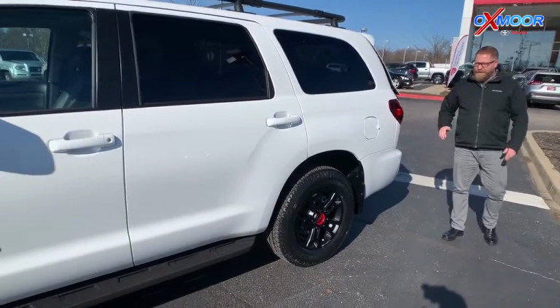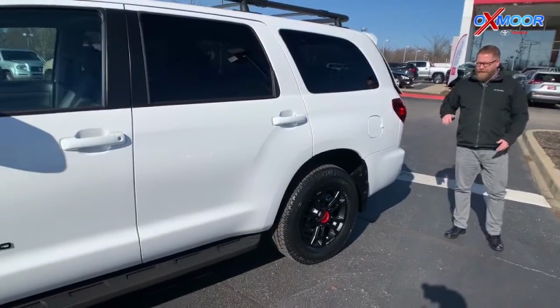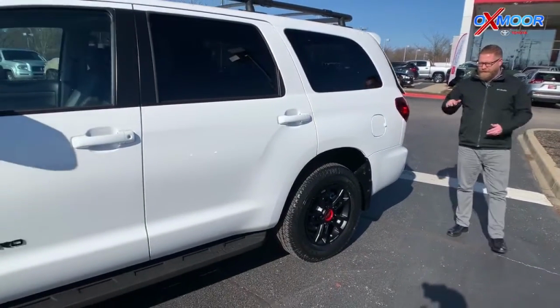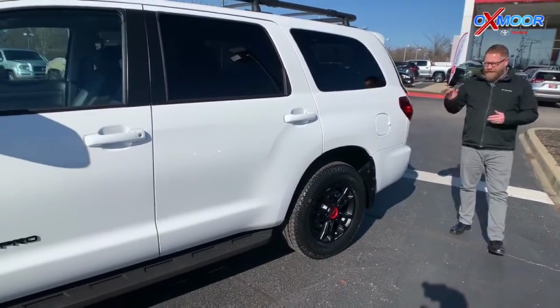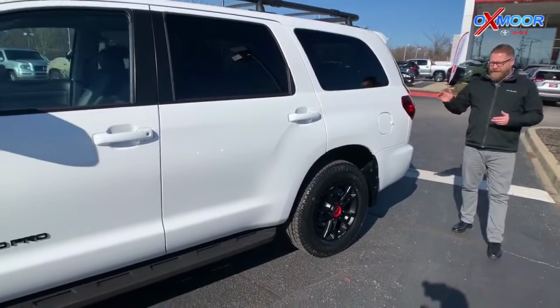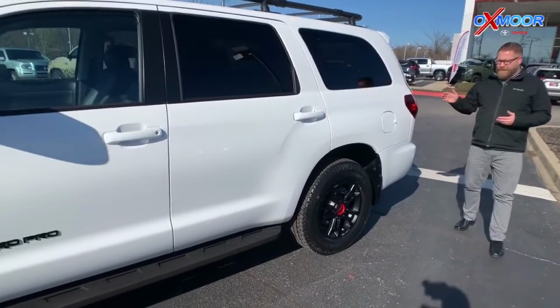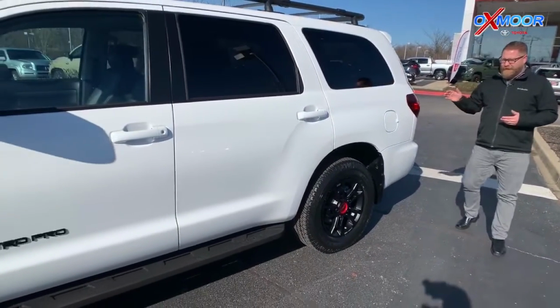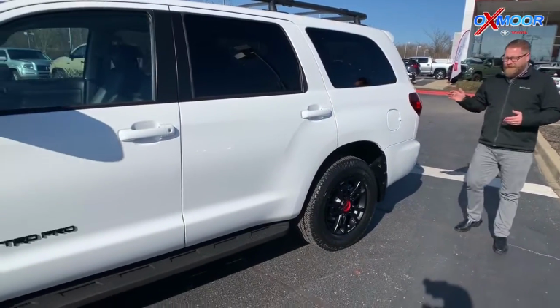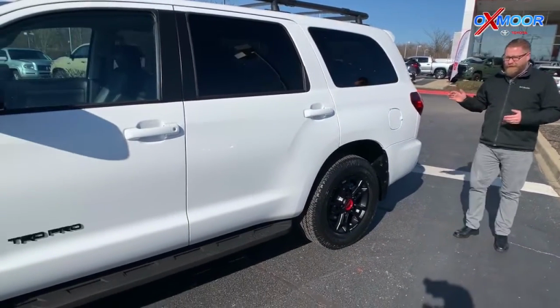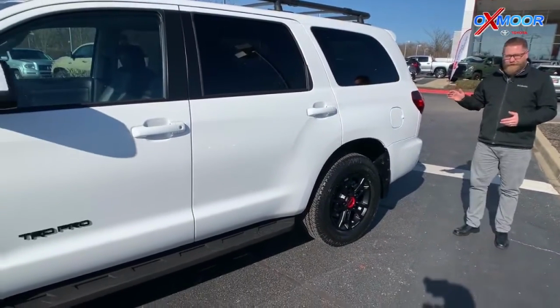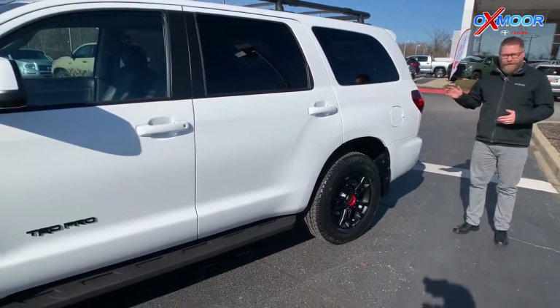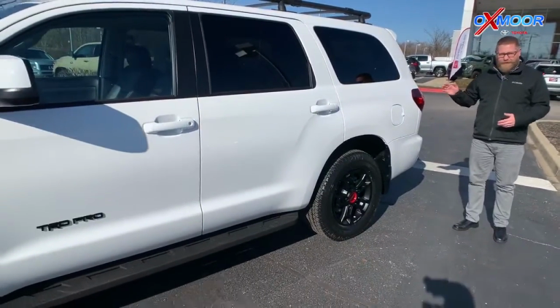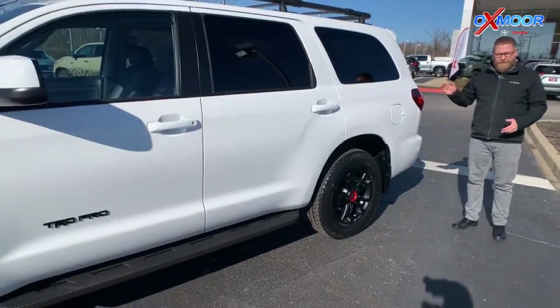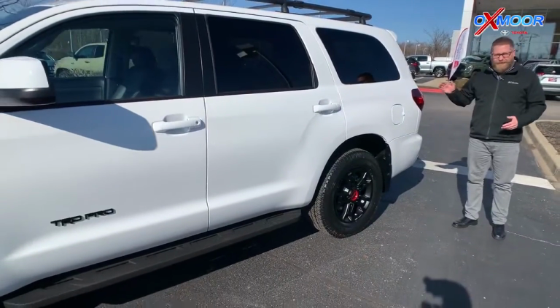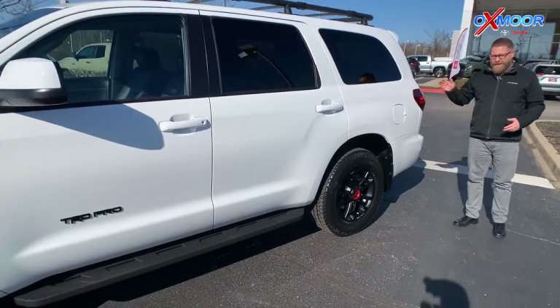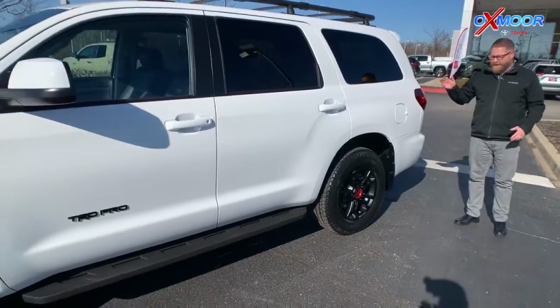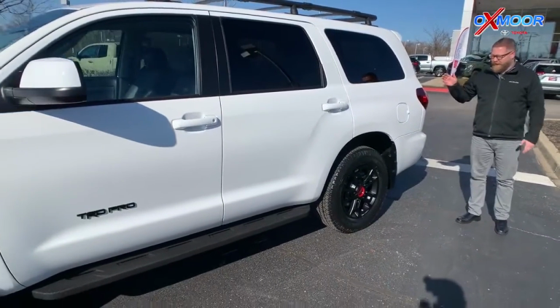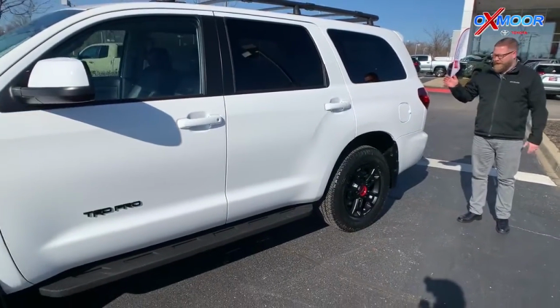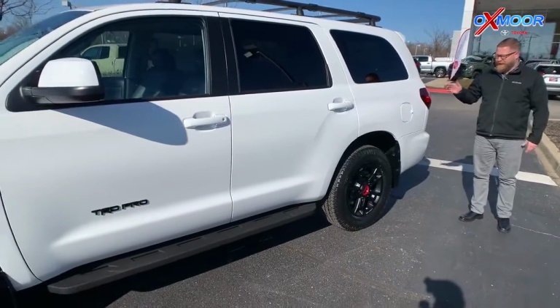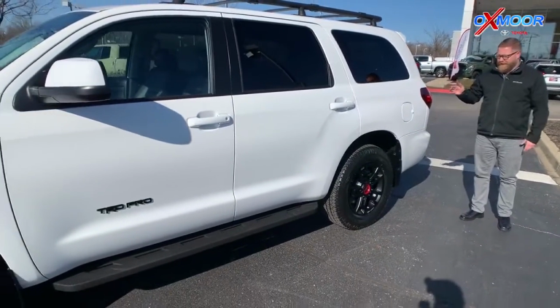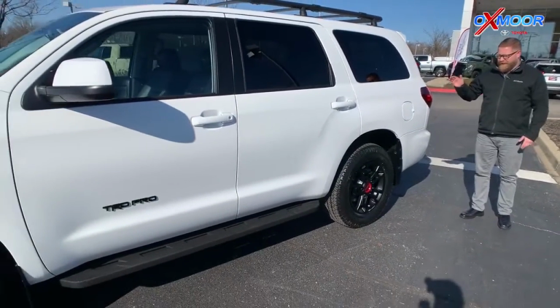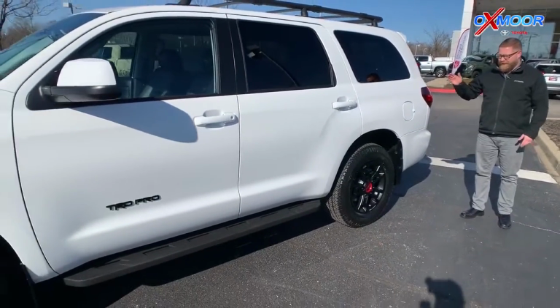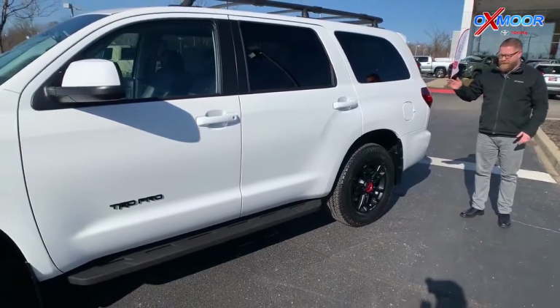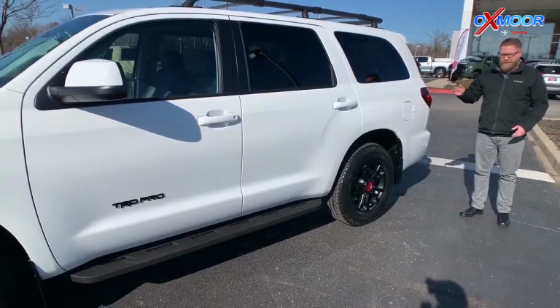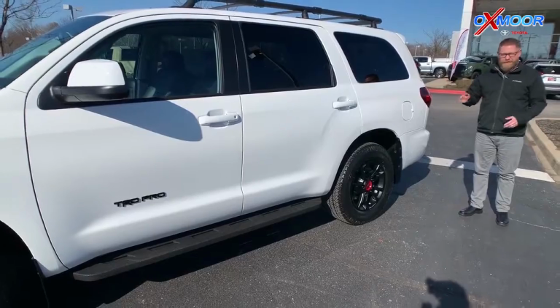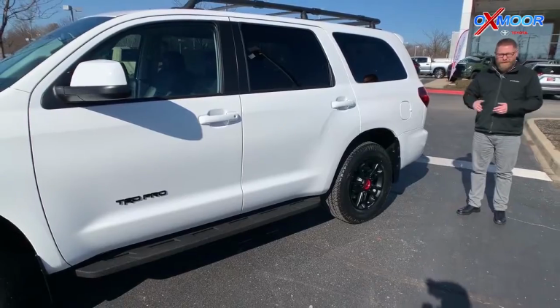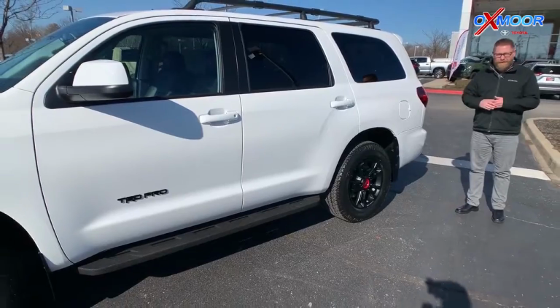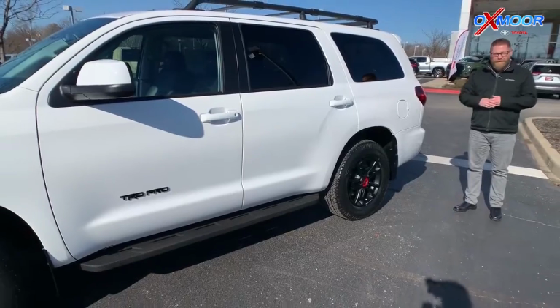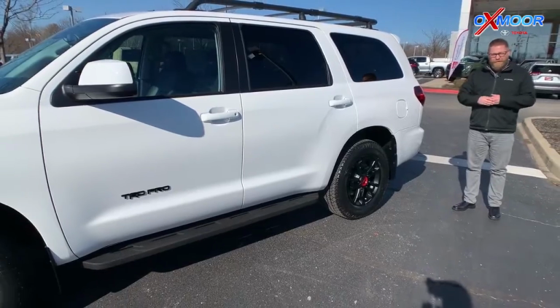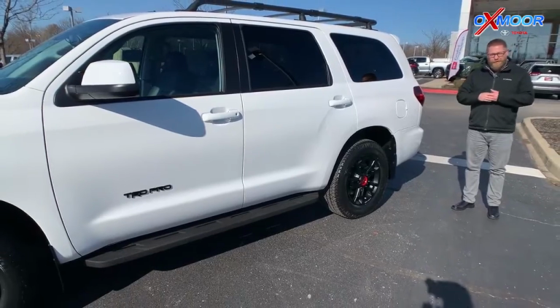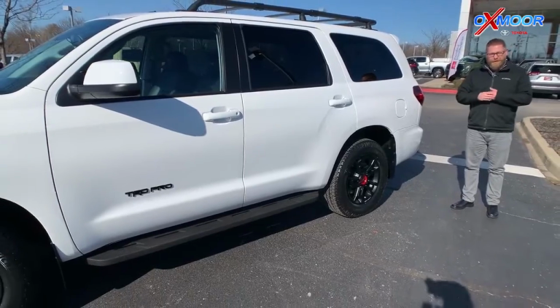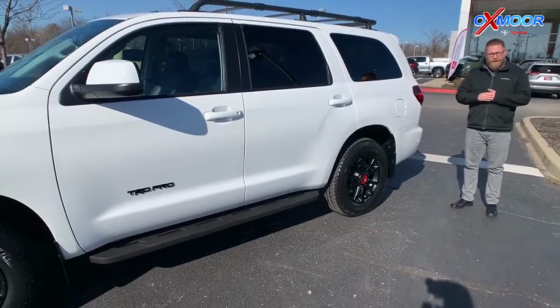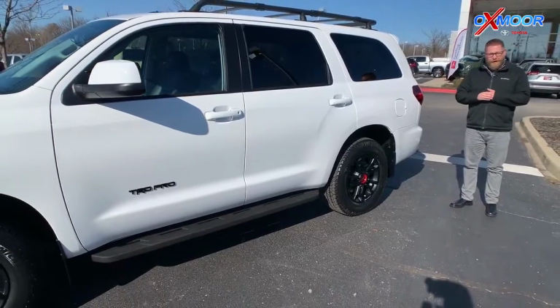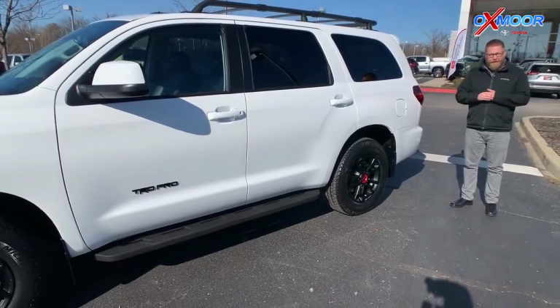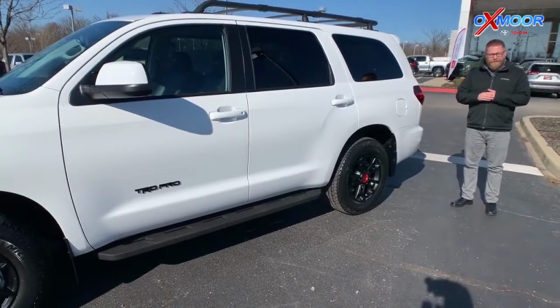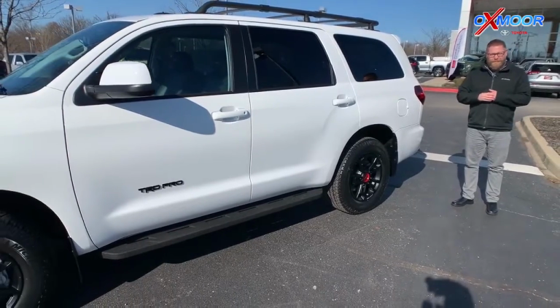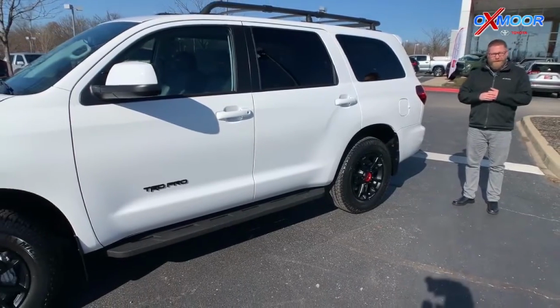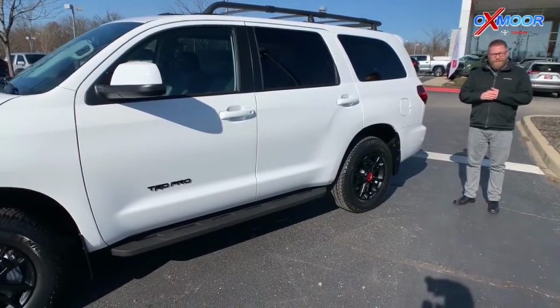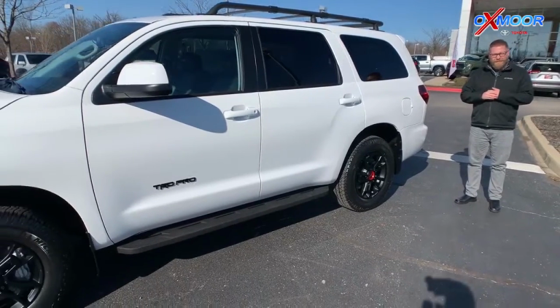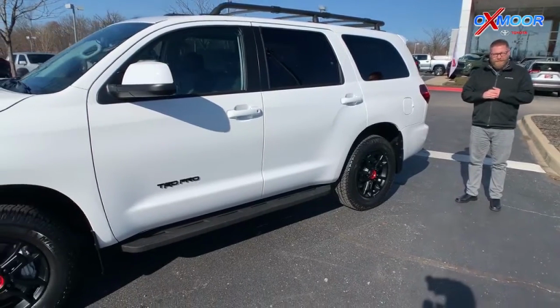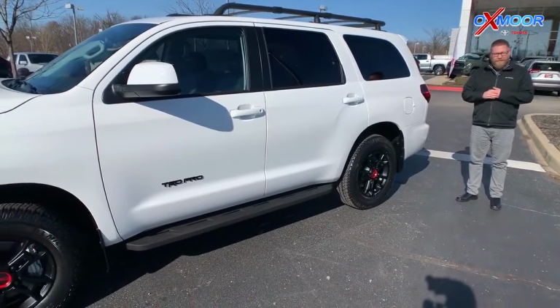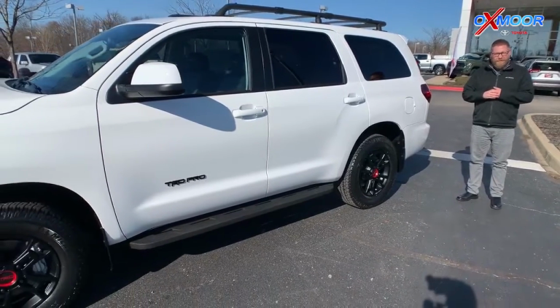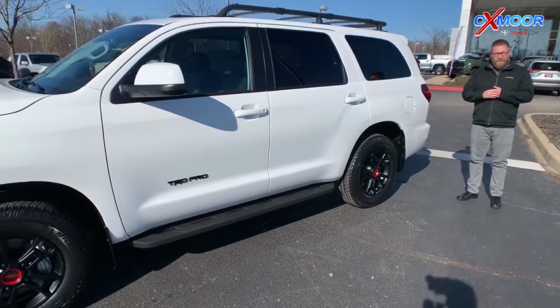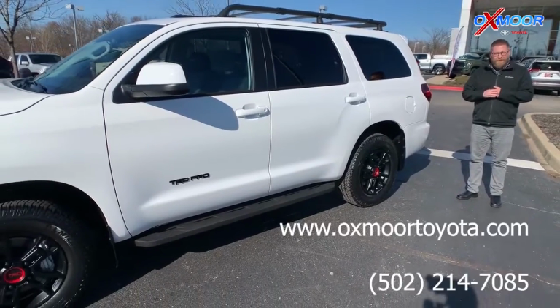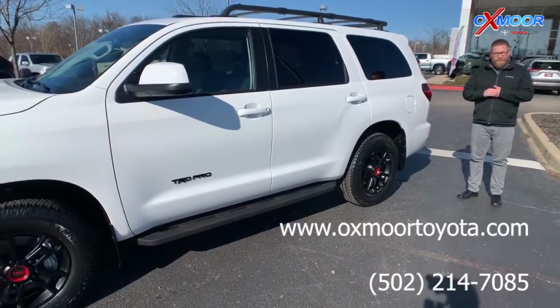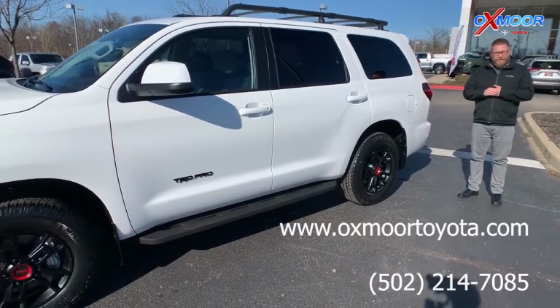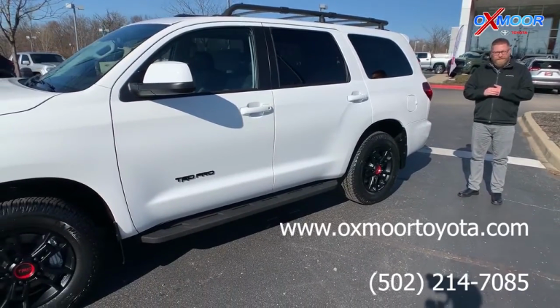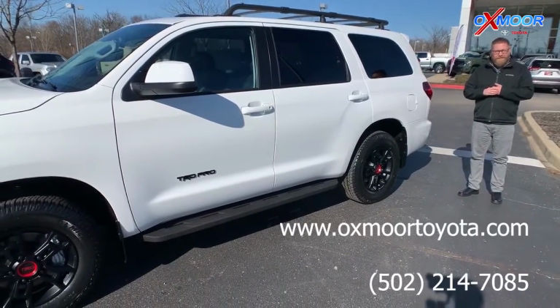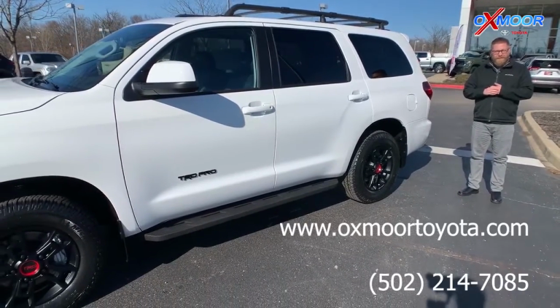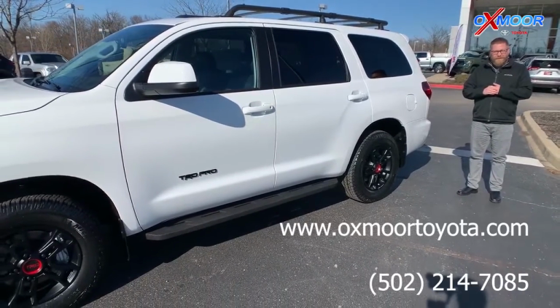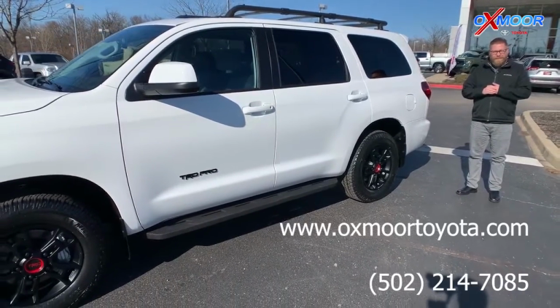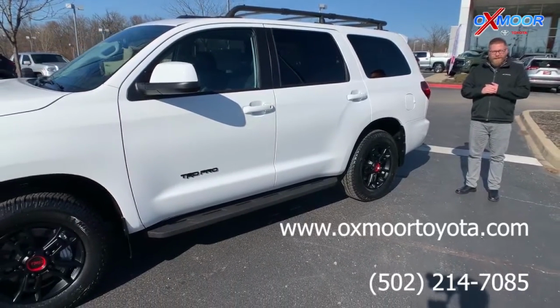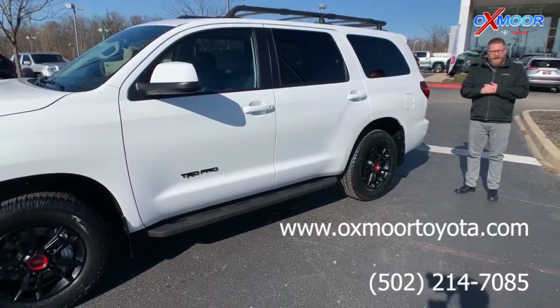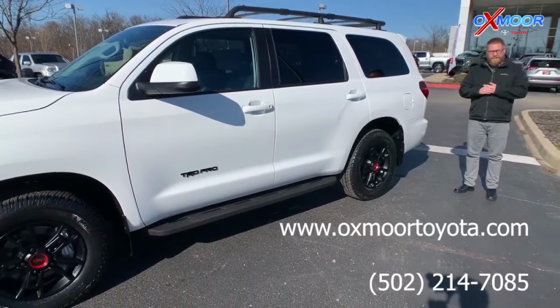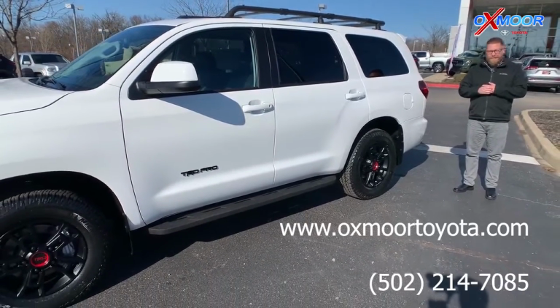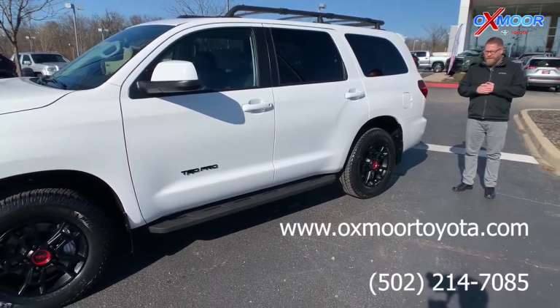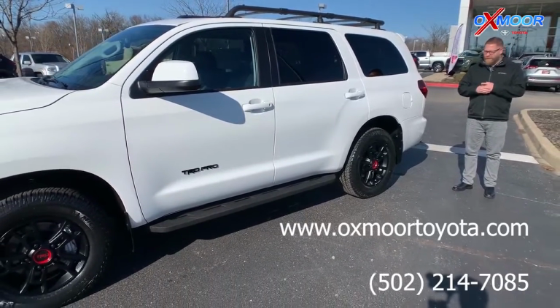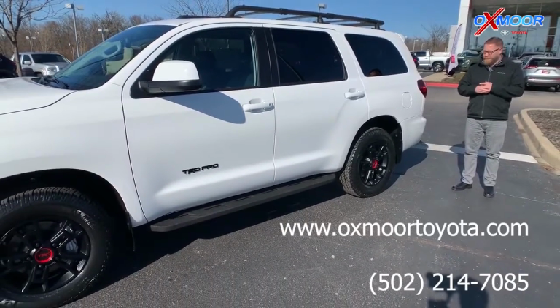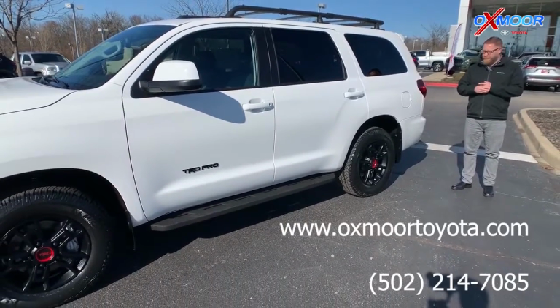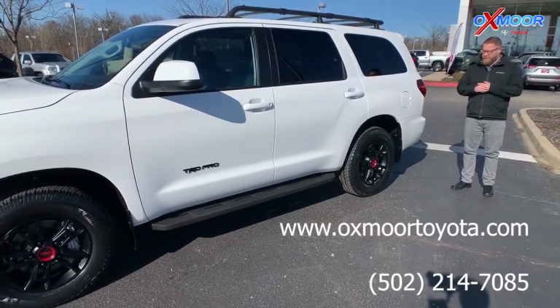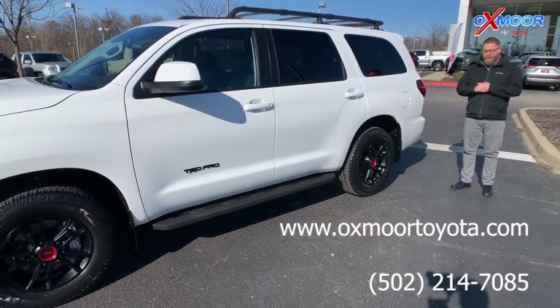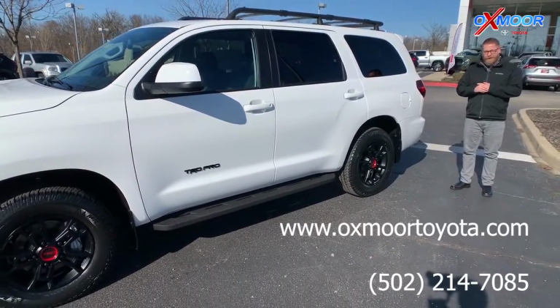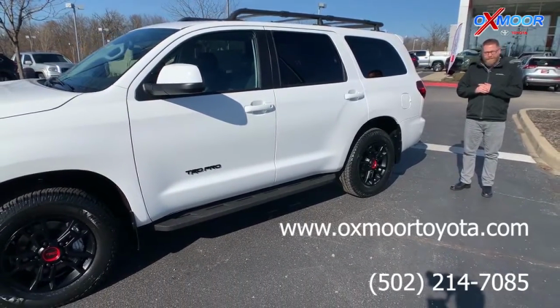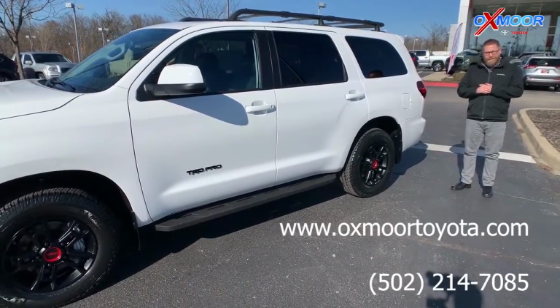You can find this vehicle on our website in our Express Store, or you can call us at 502-214-7085. Hope you enjoyed the walk-around.